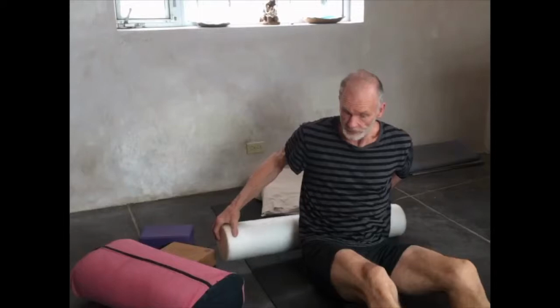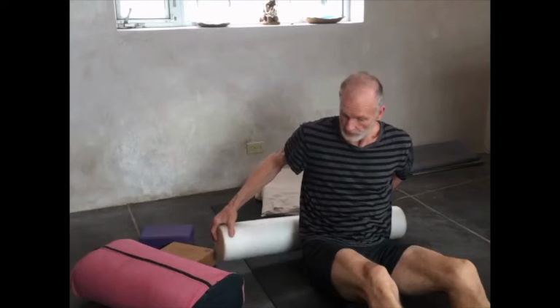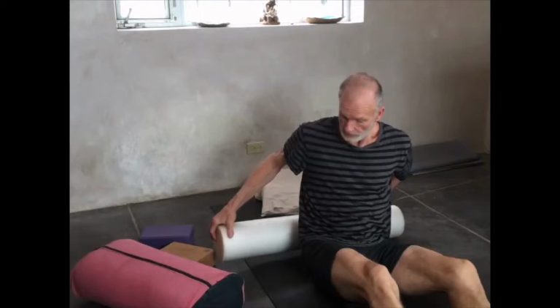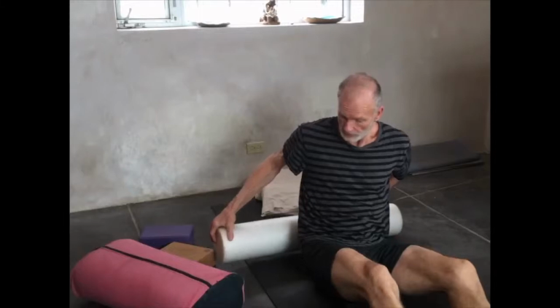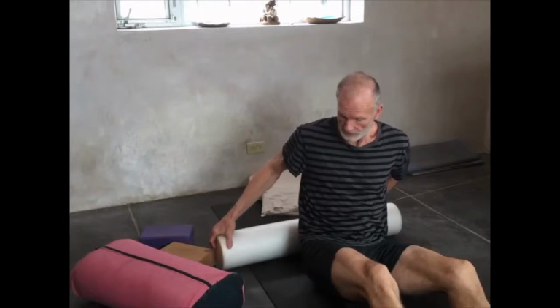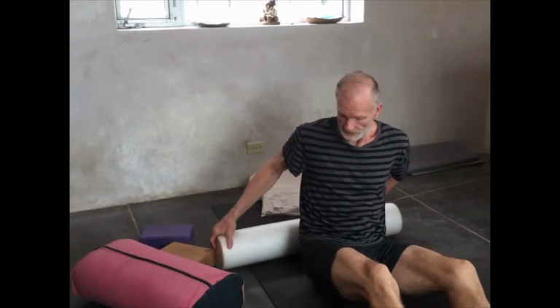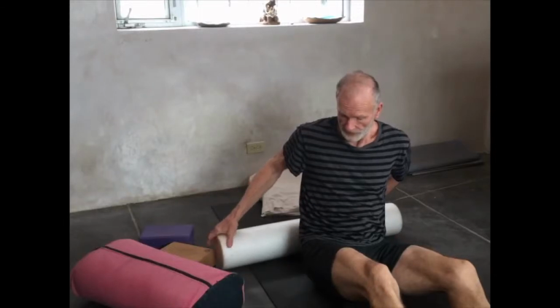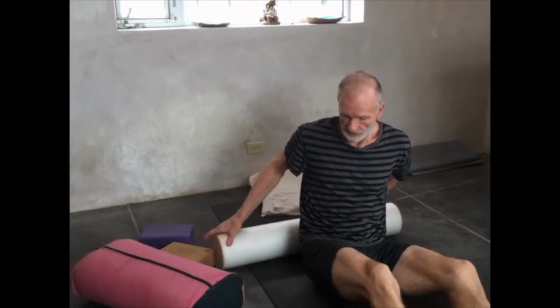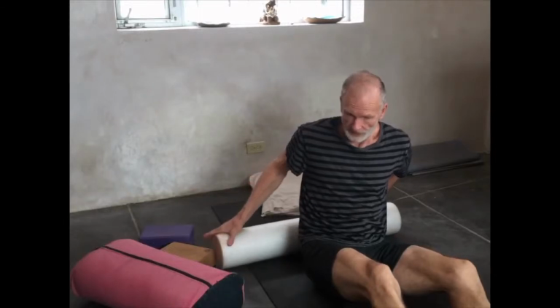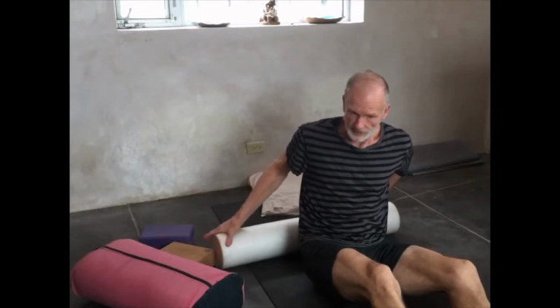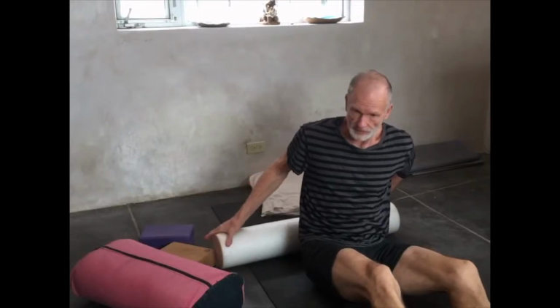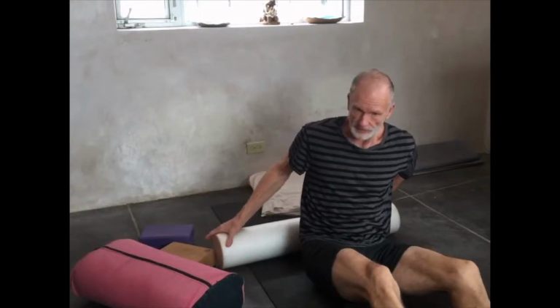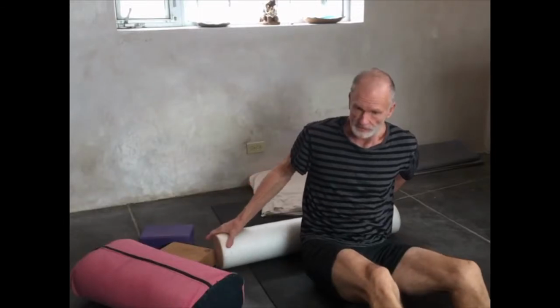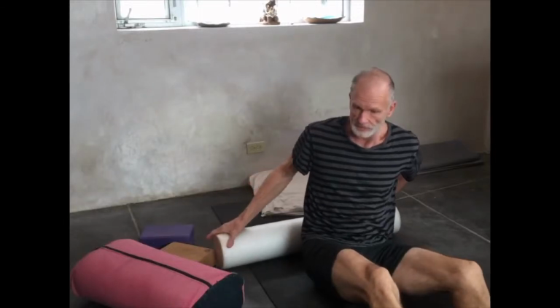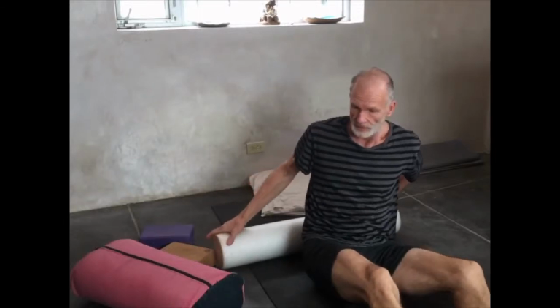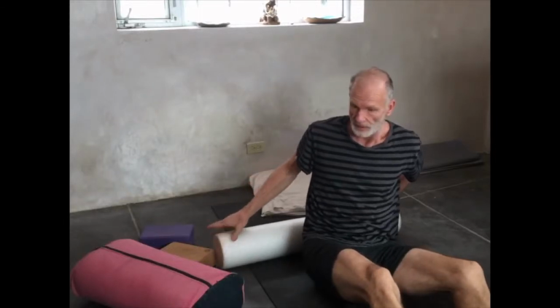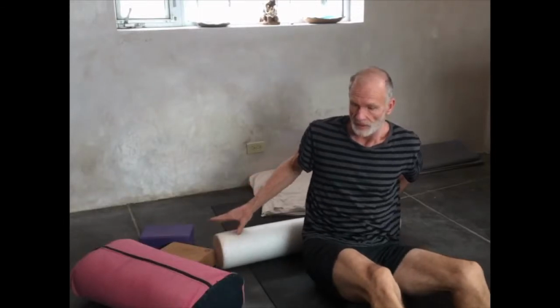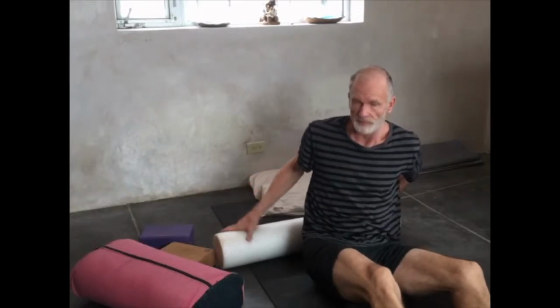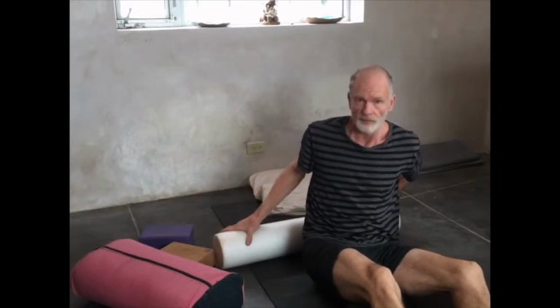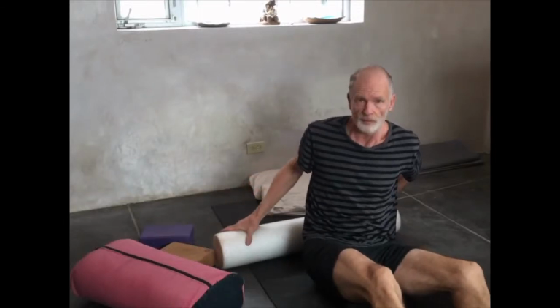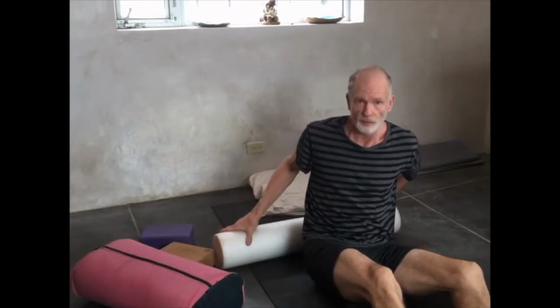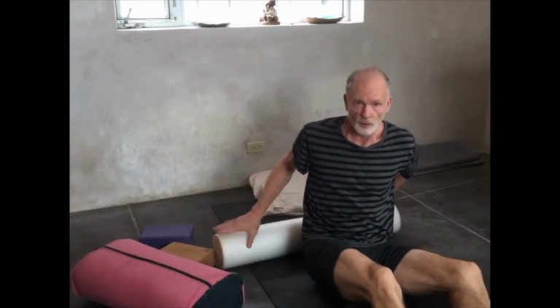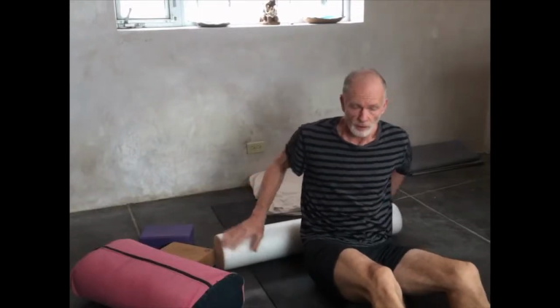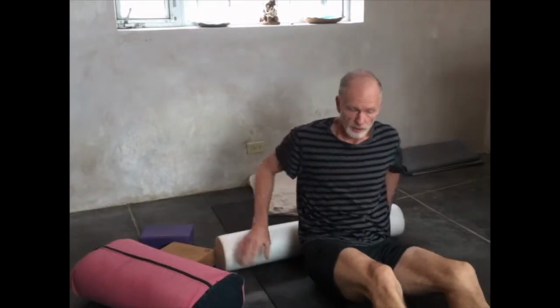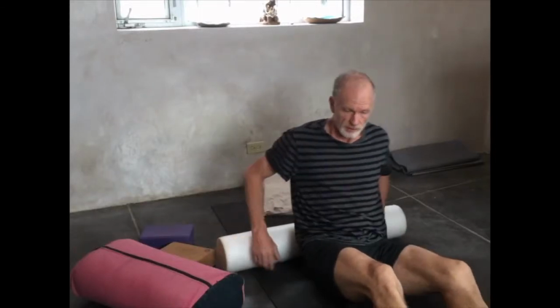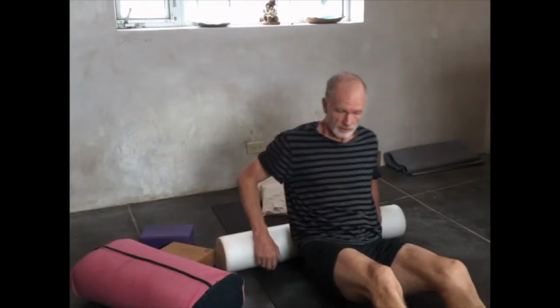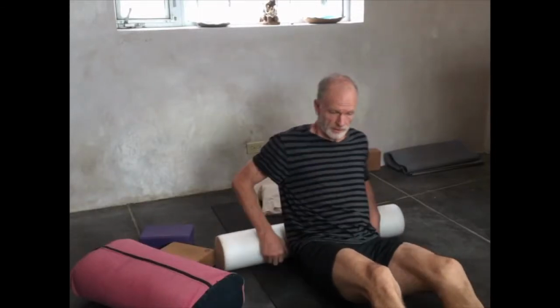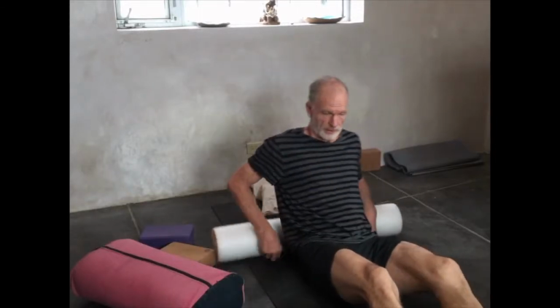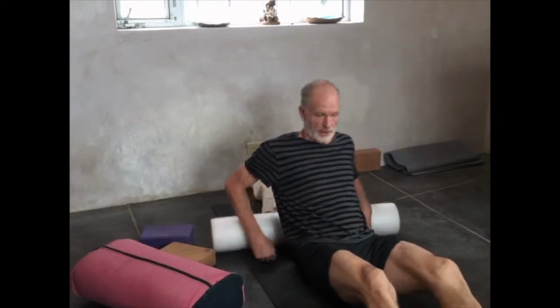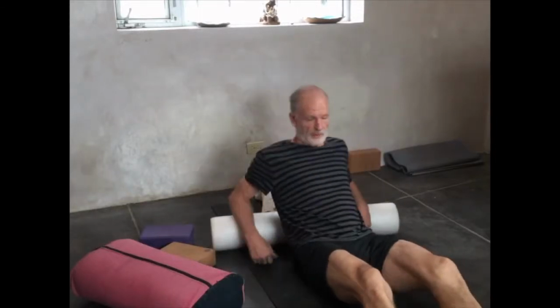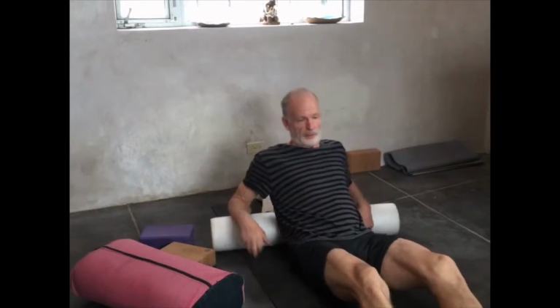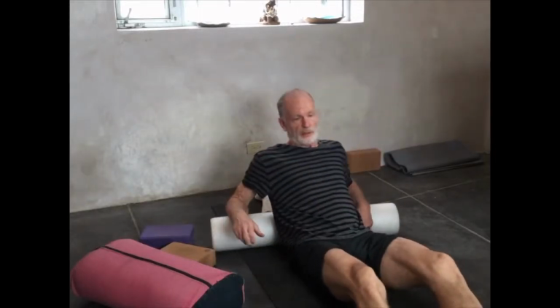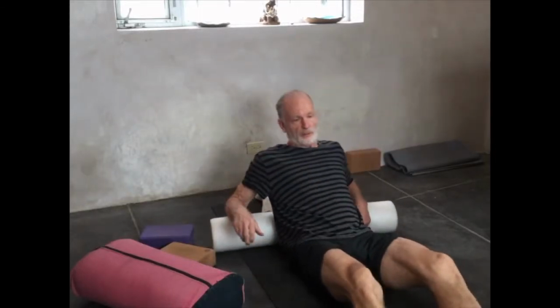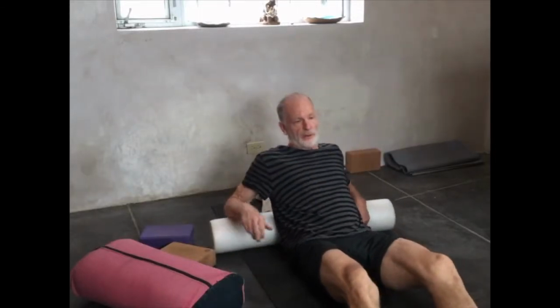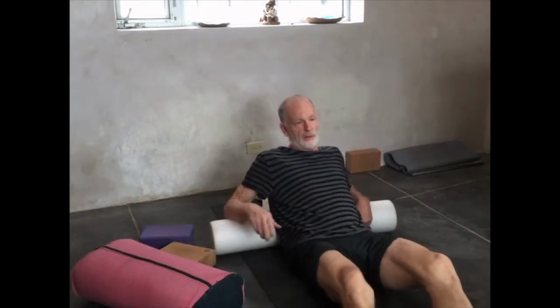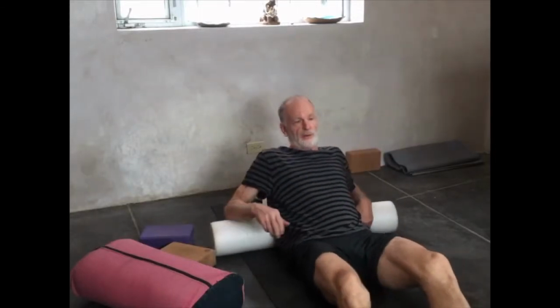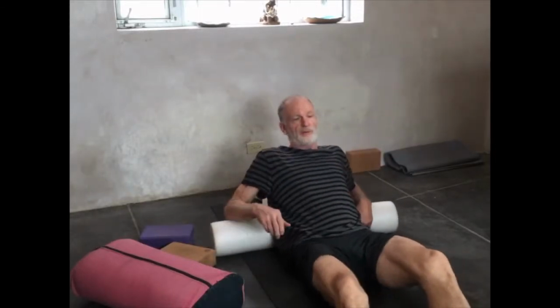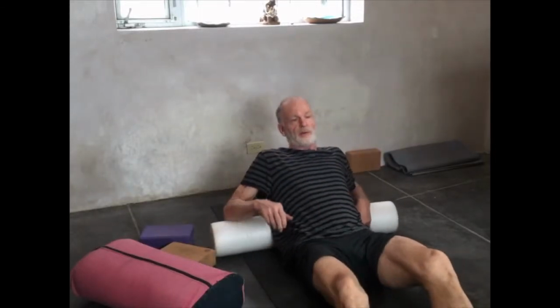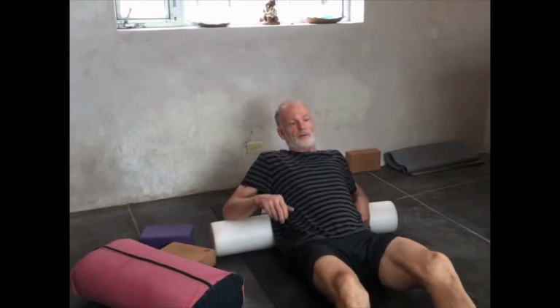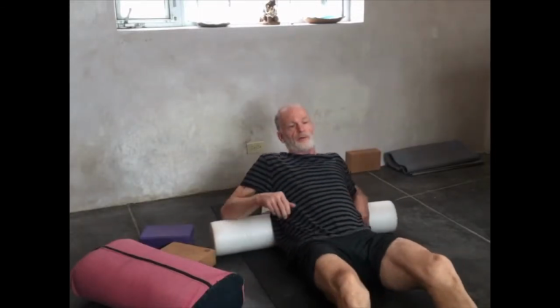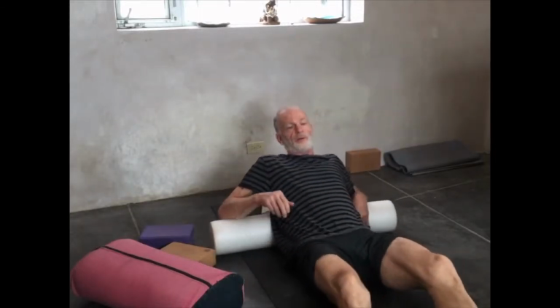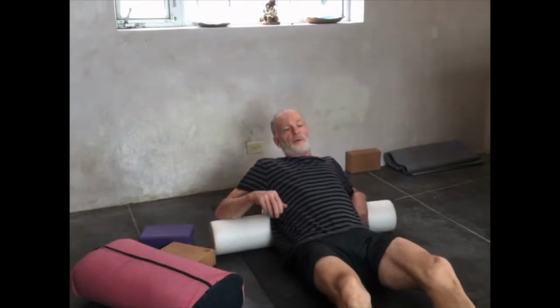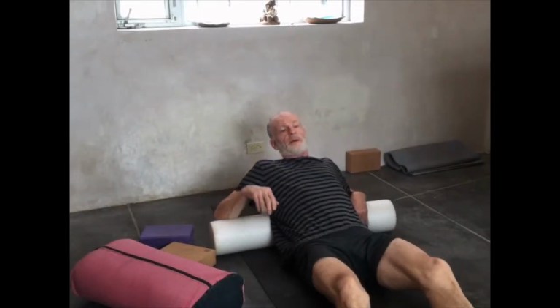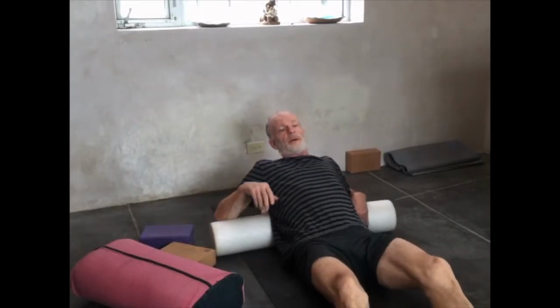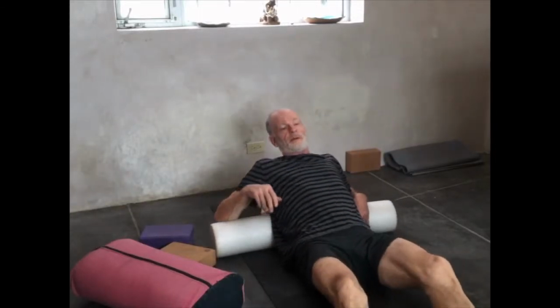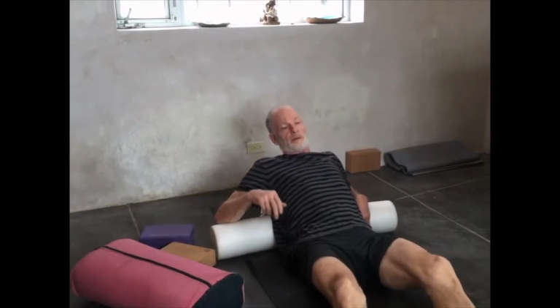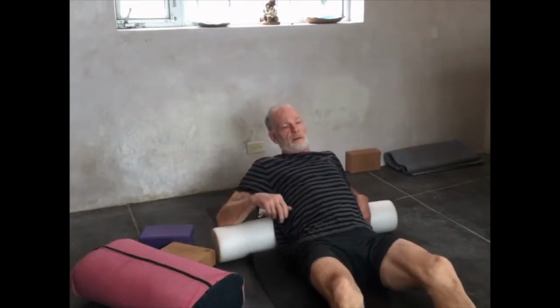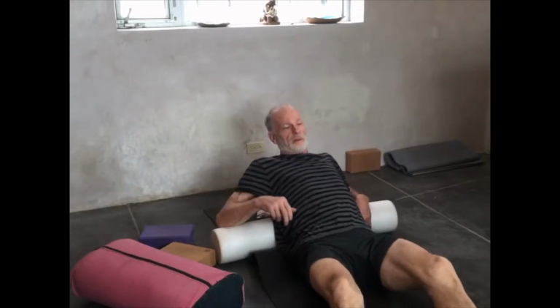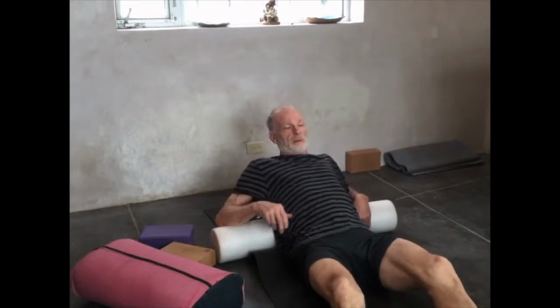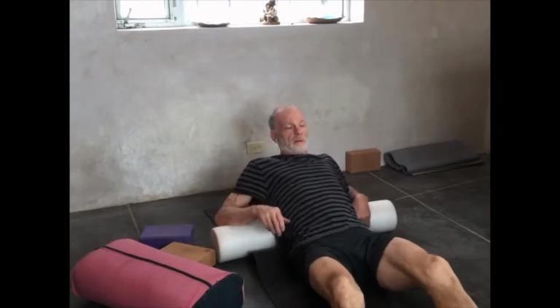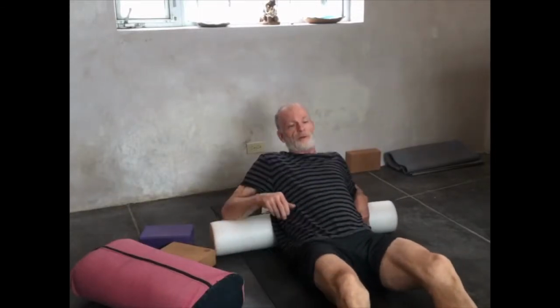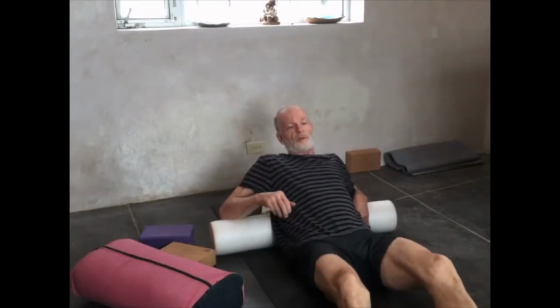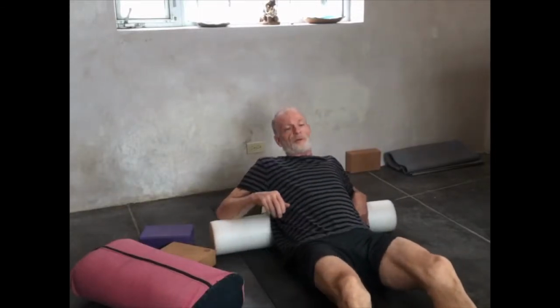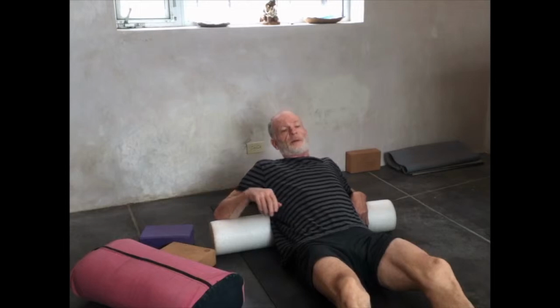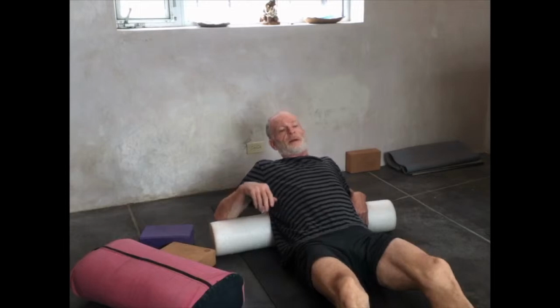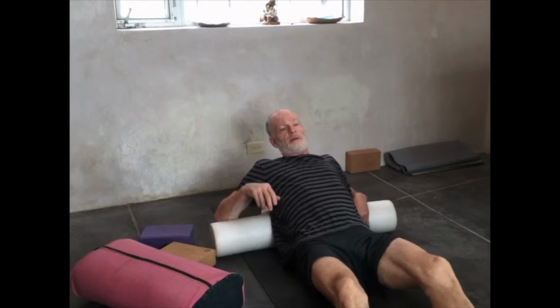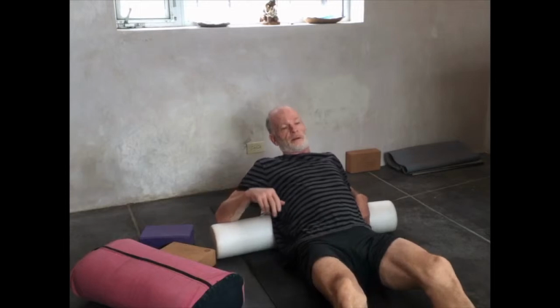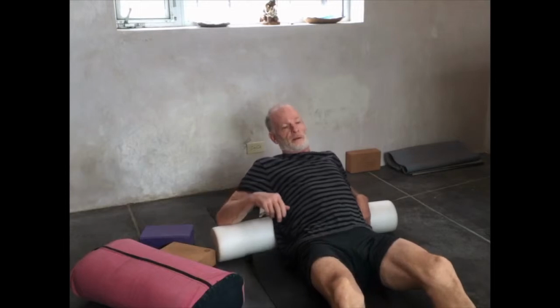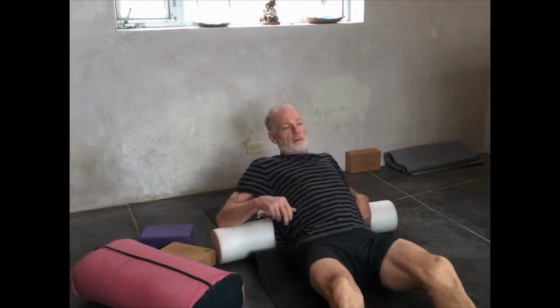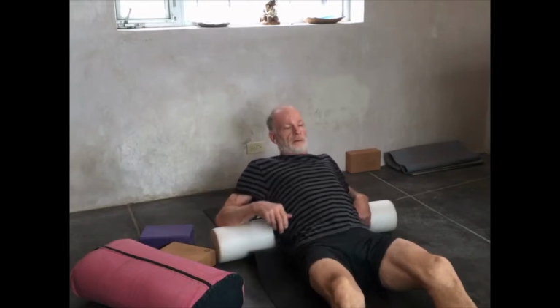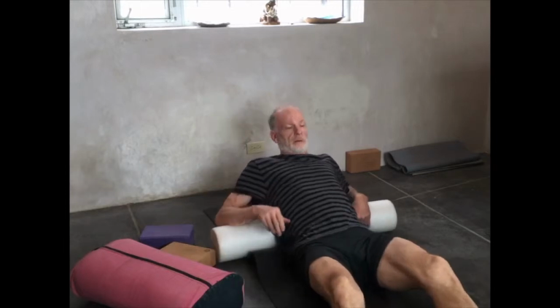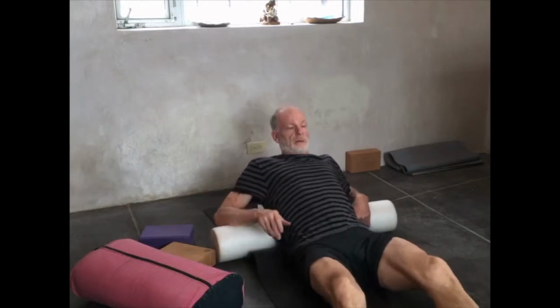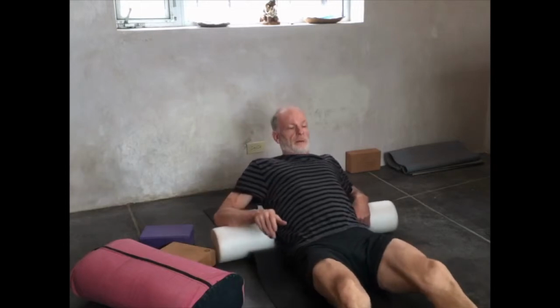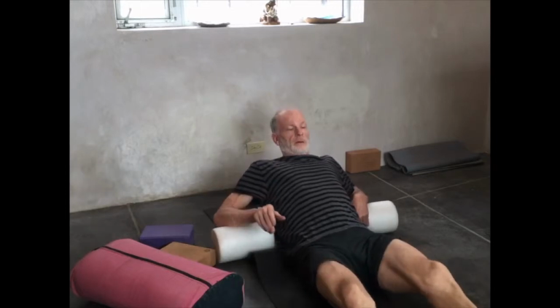This is a video to help you open up your upper, the front of your upper body.